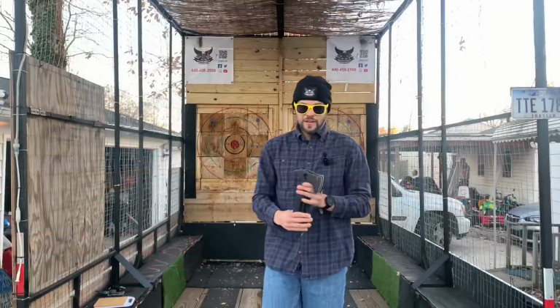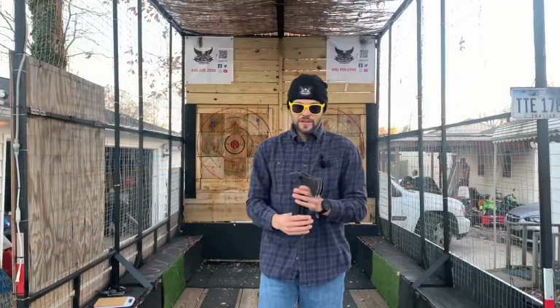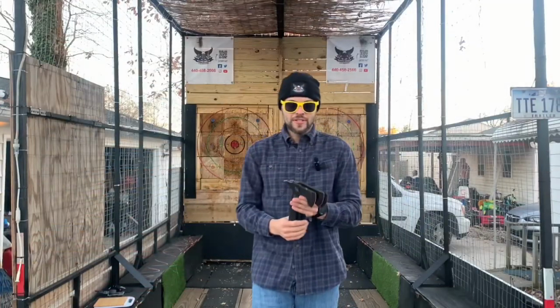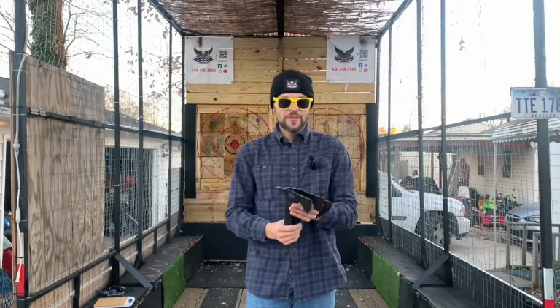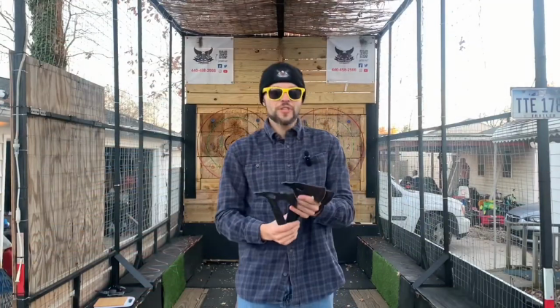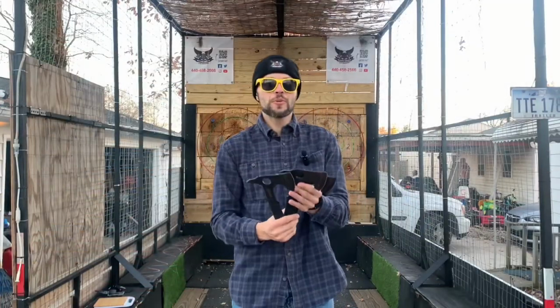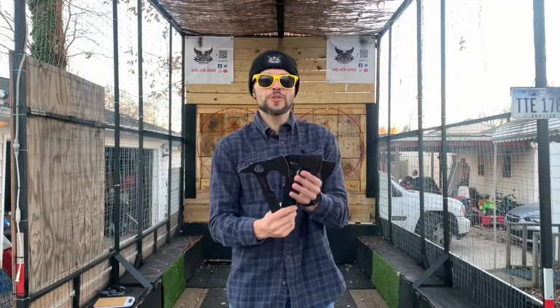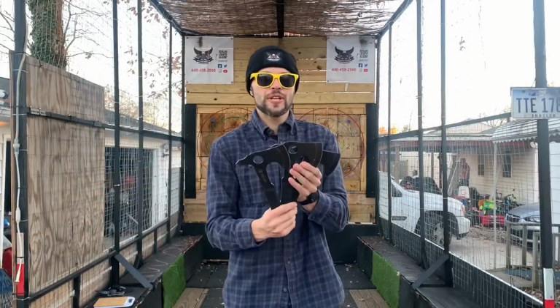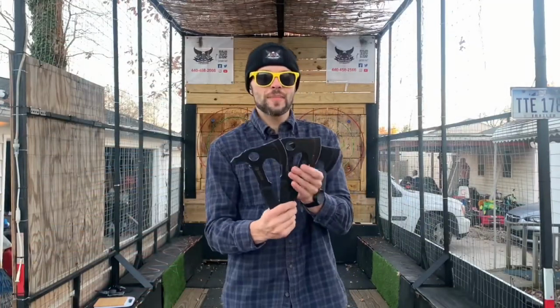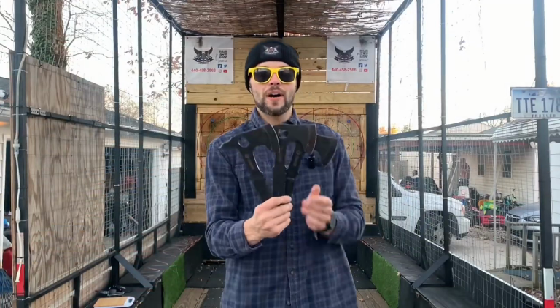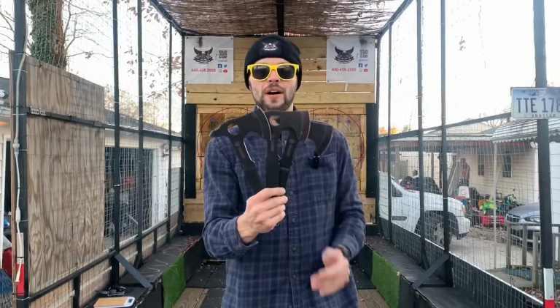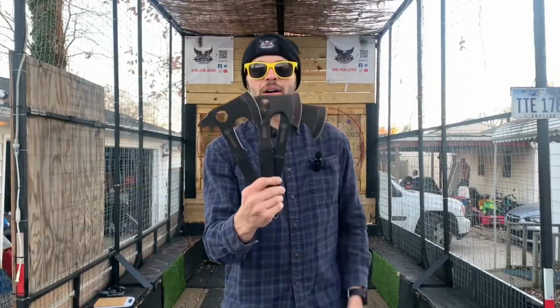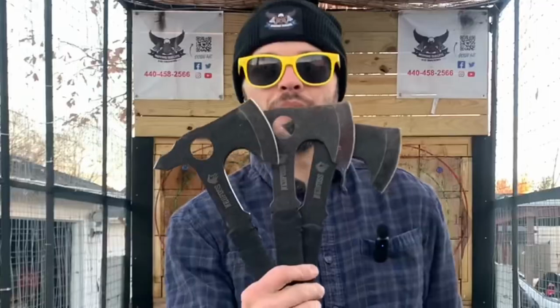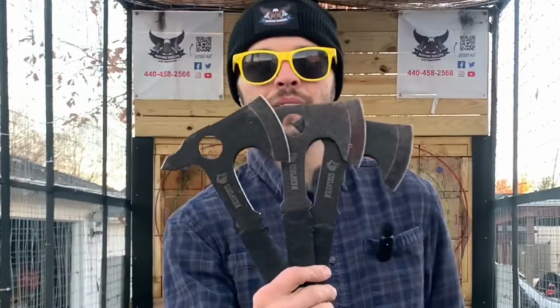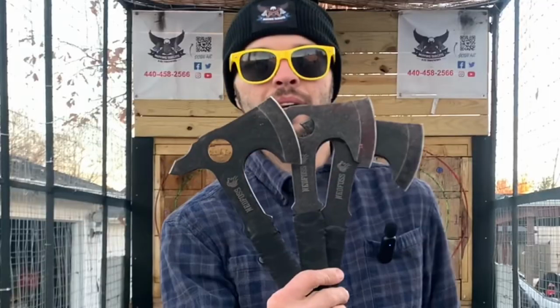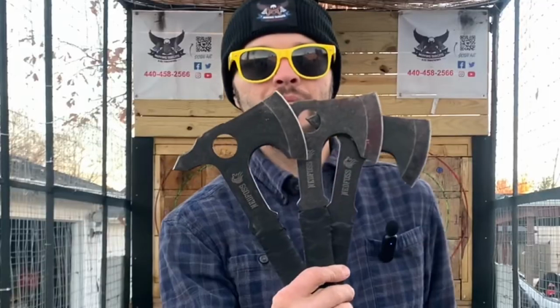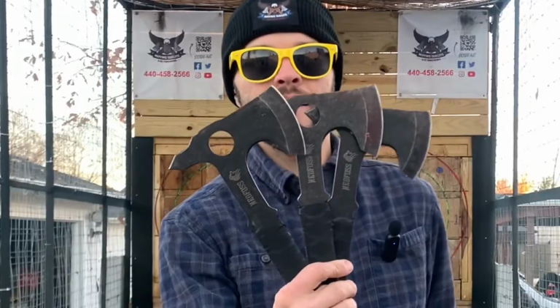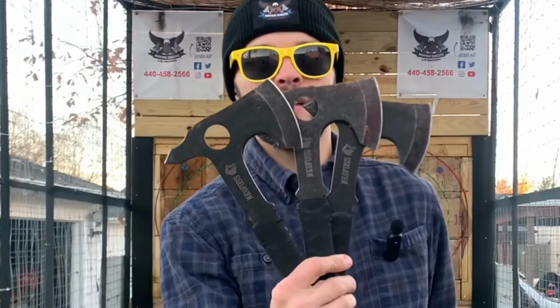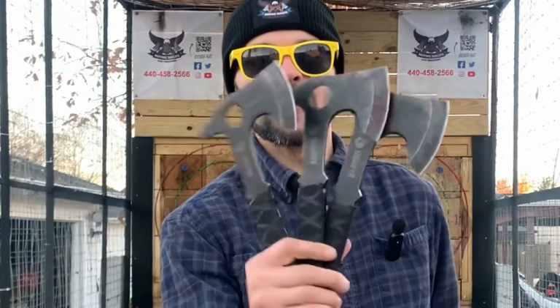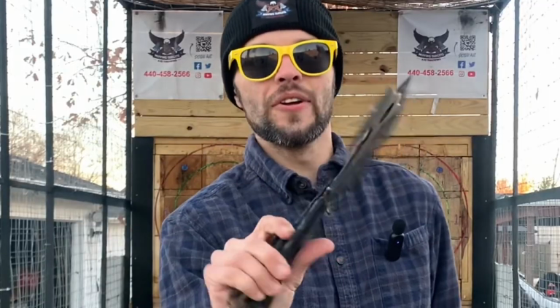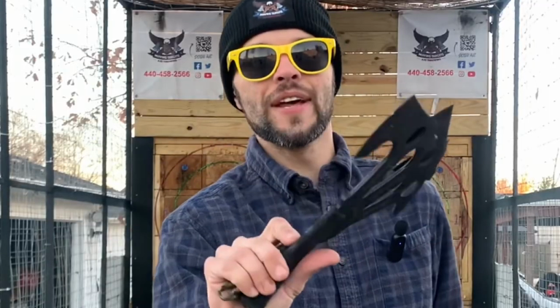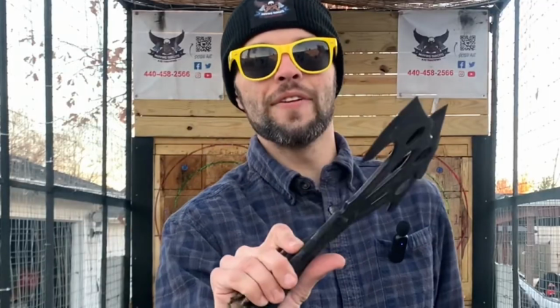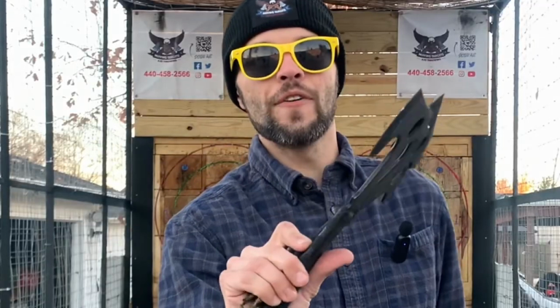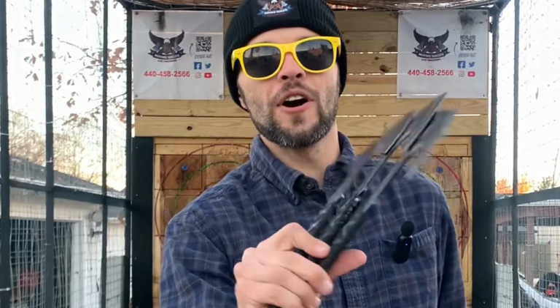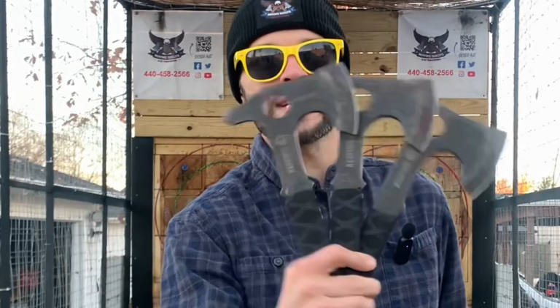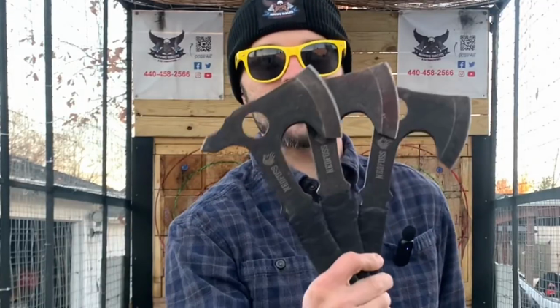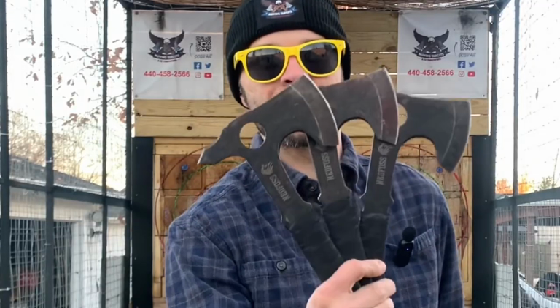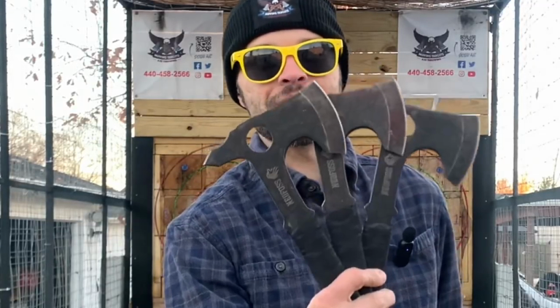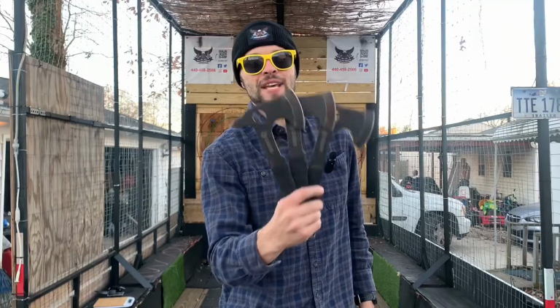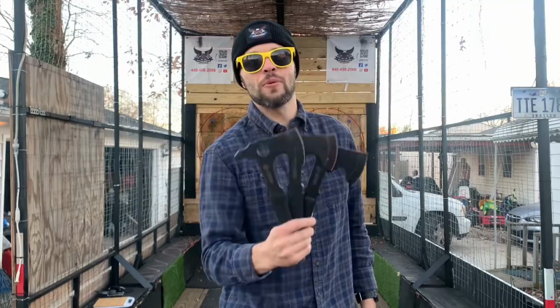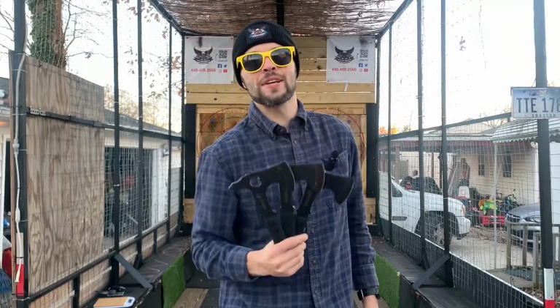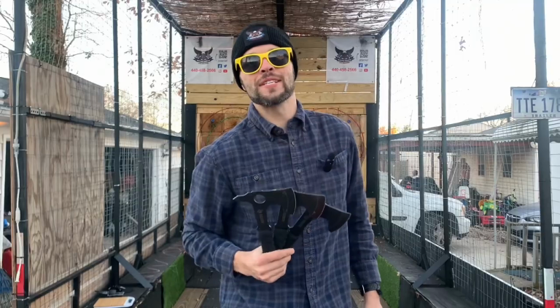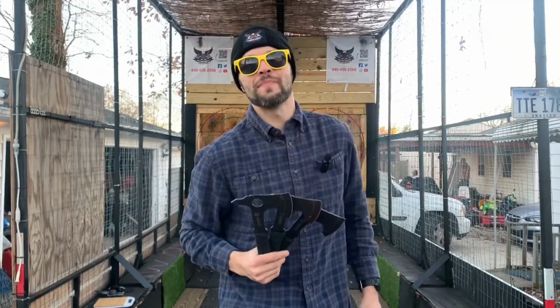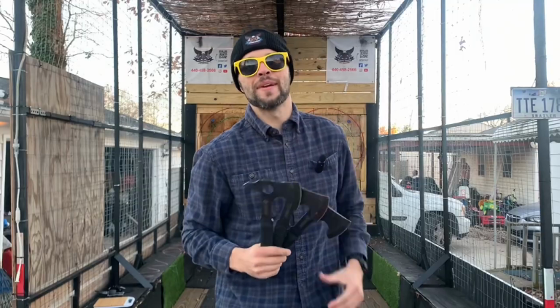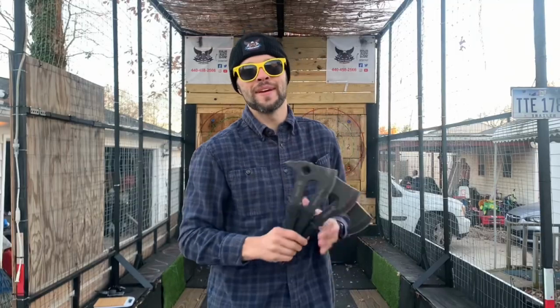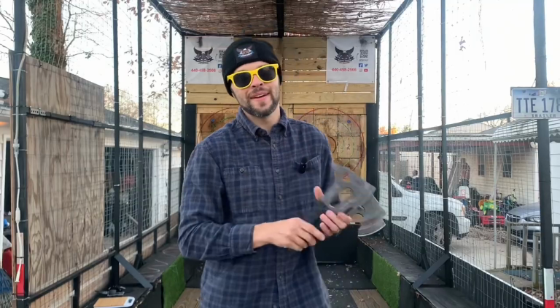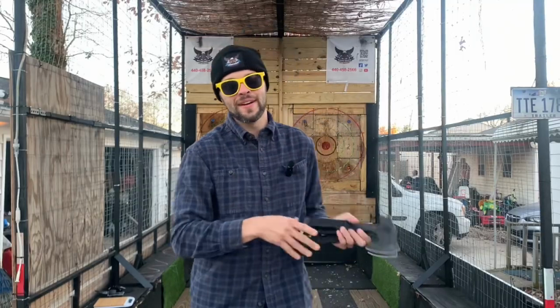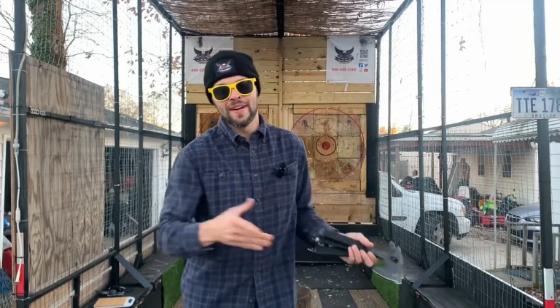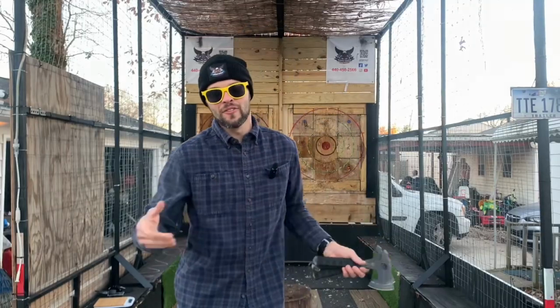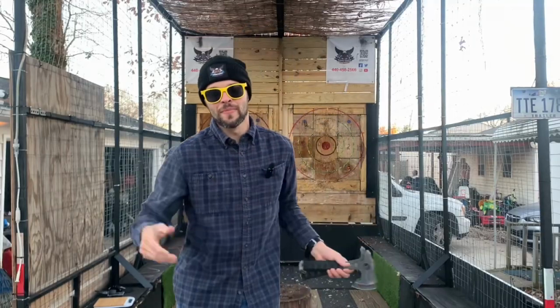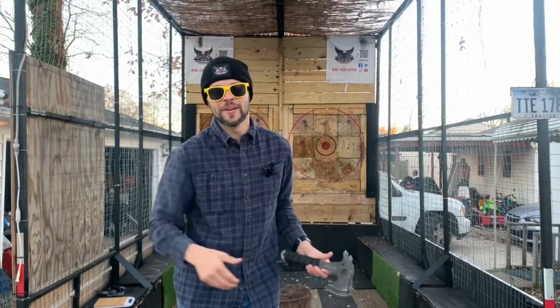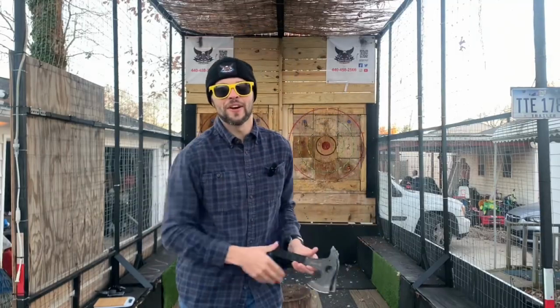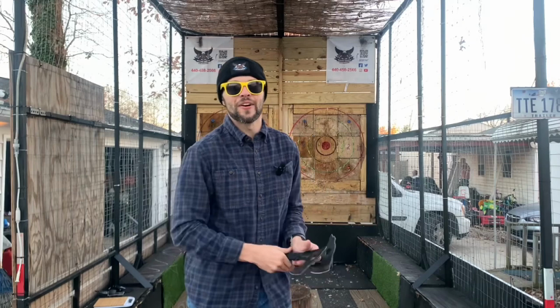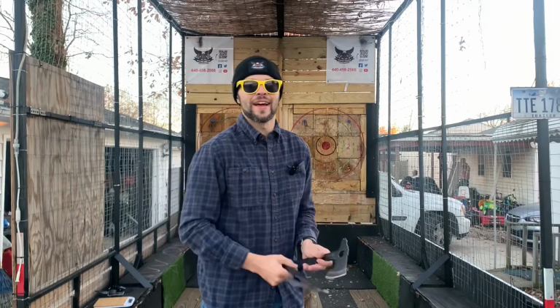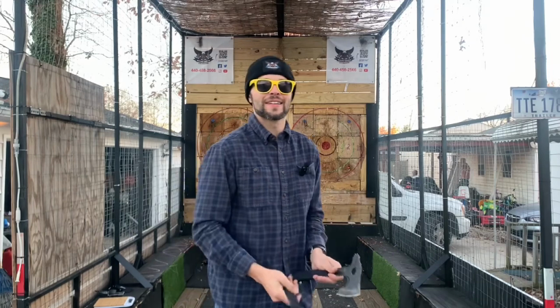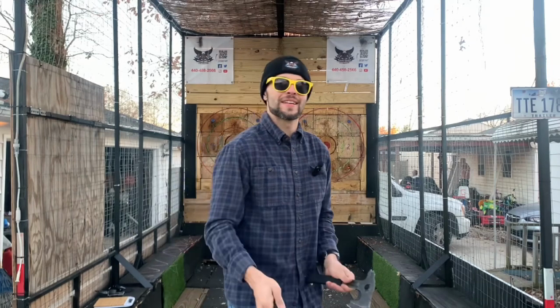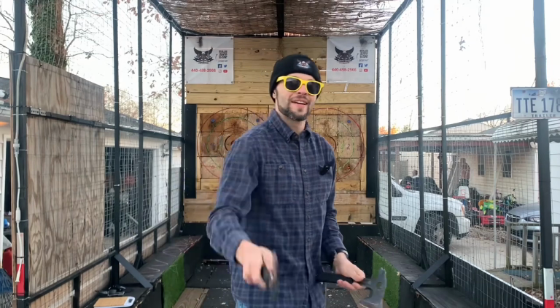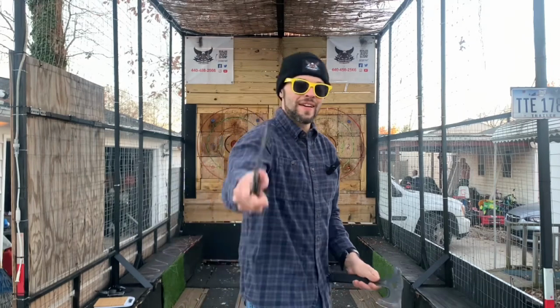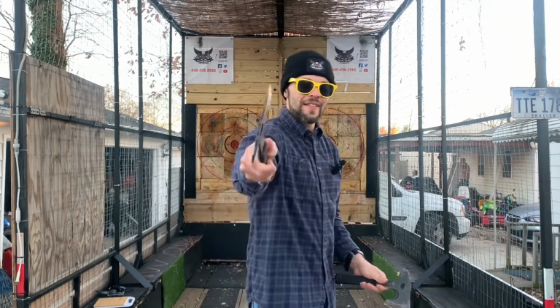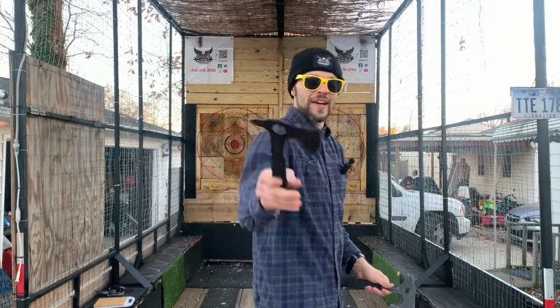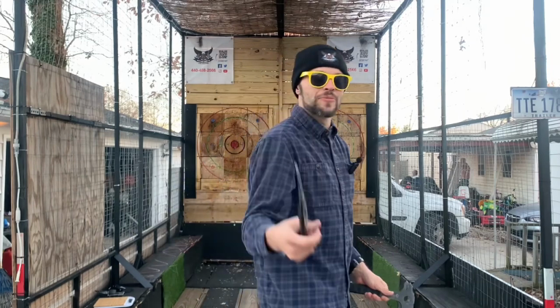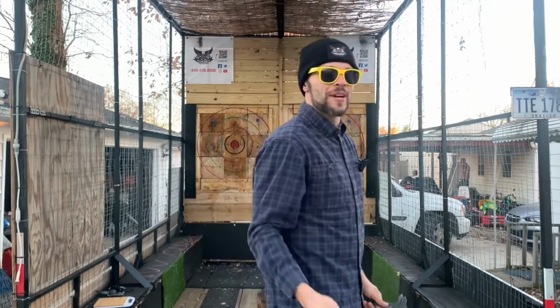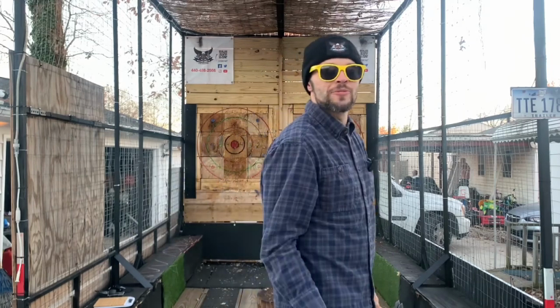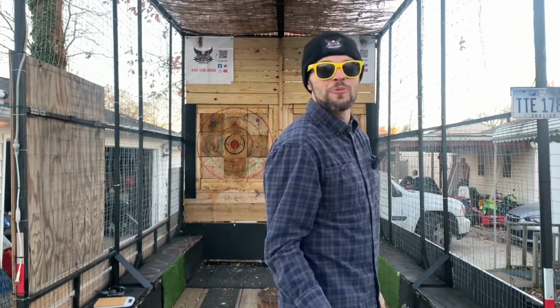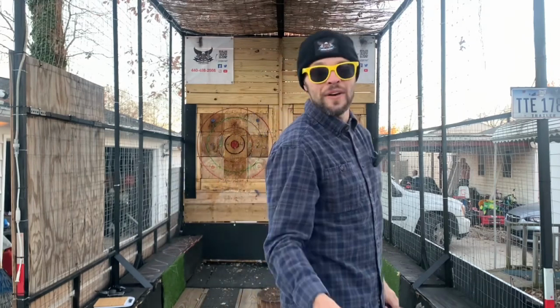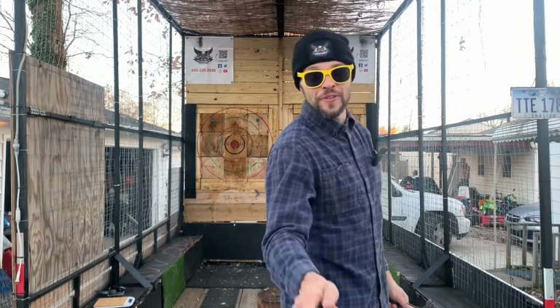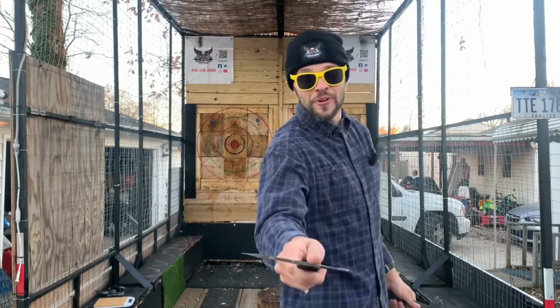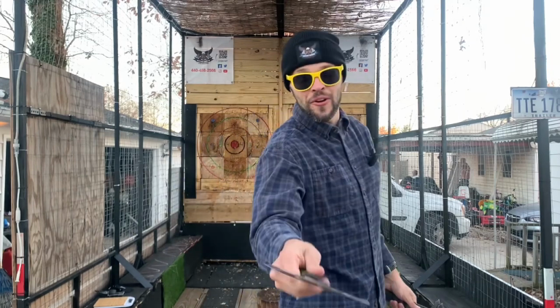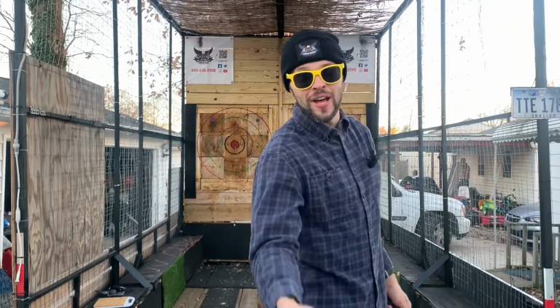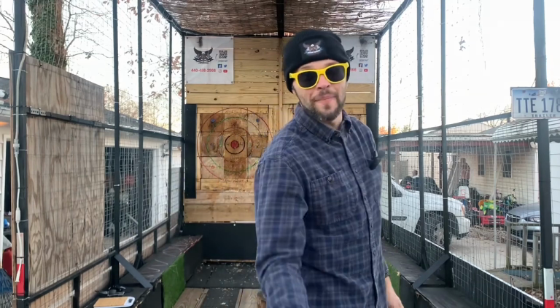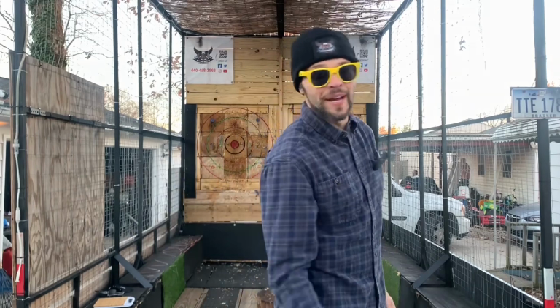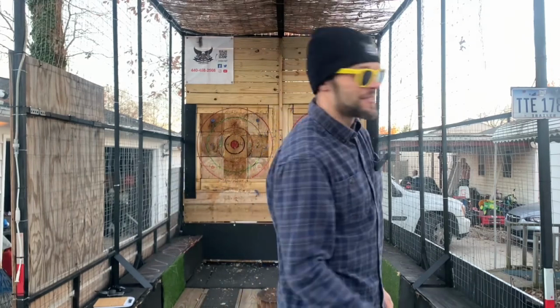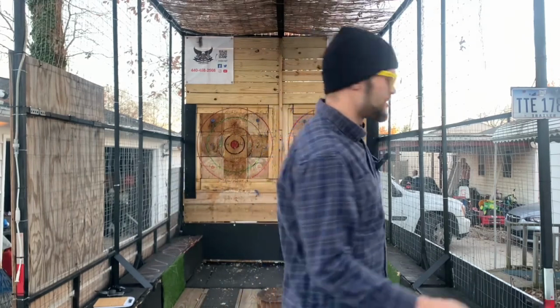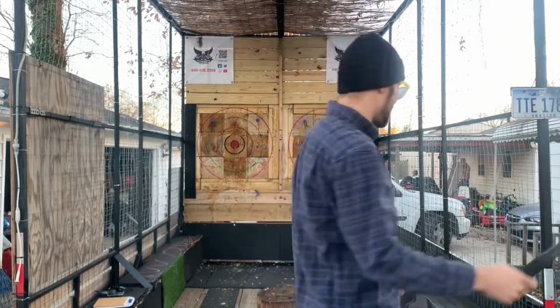So these were some little Ned Foss hatchets that West sent me from MidgardX. Thanks, West — we'll have to do a collab again soon.